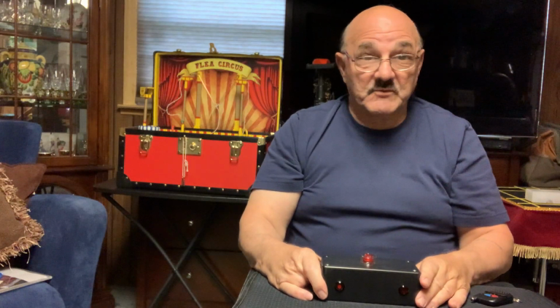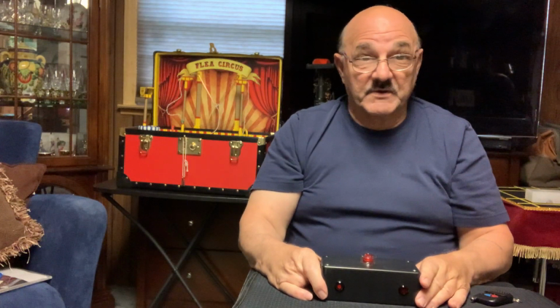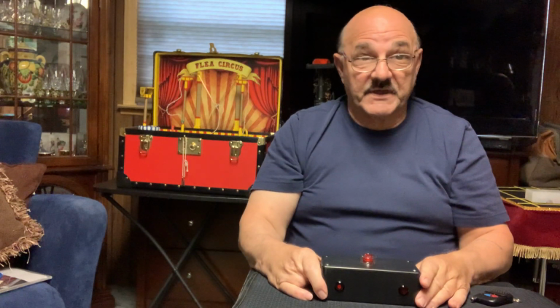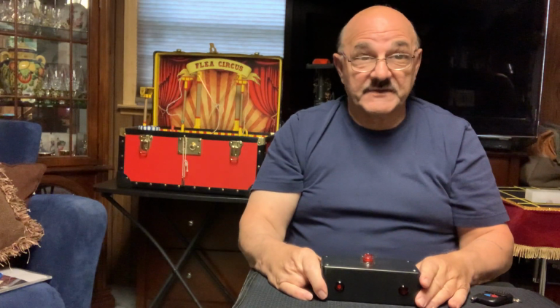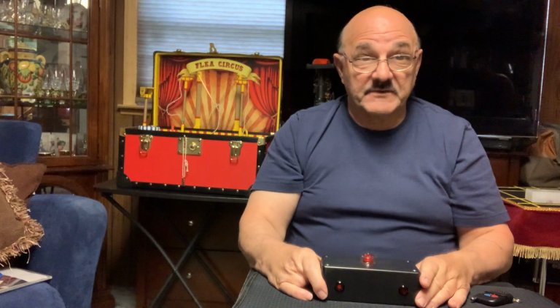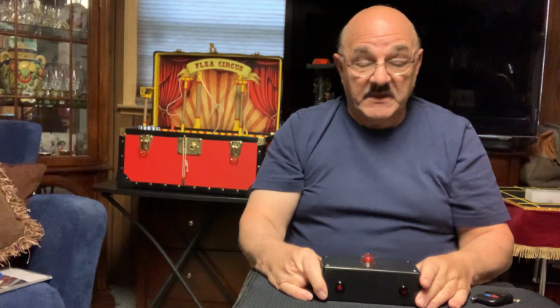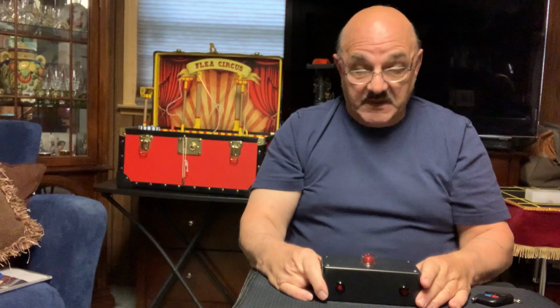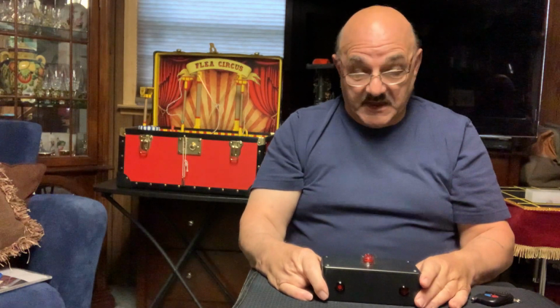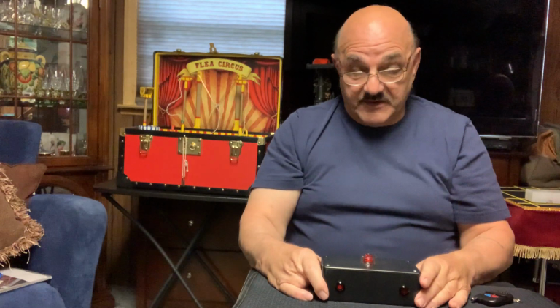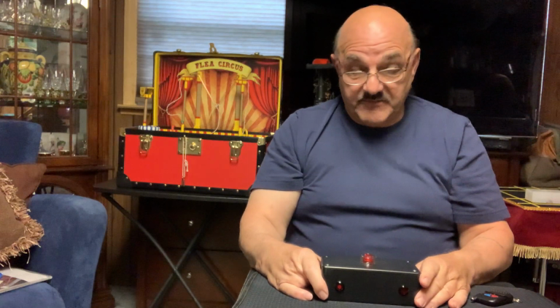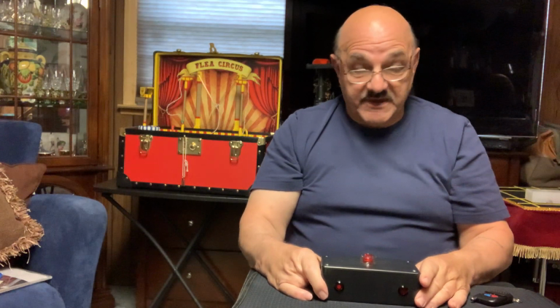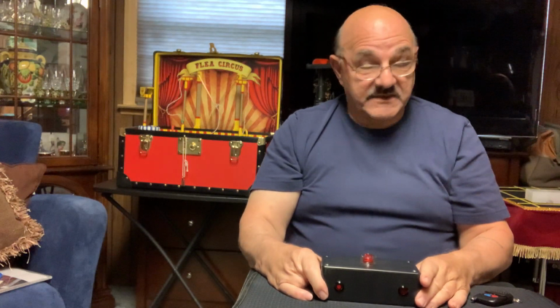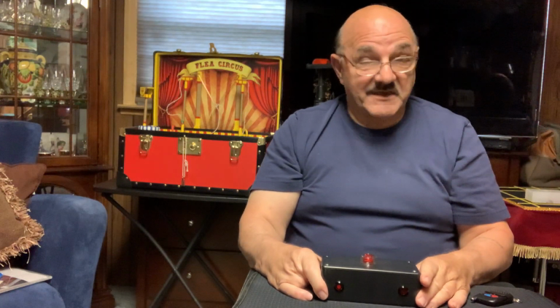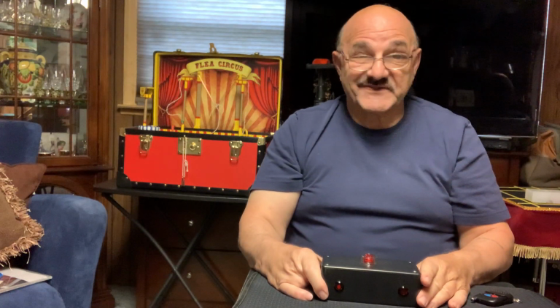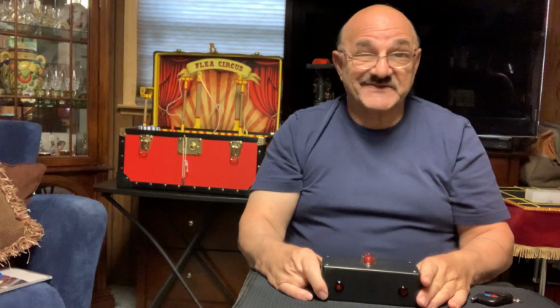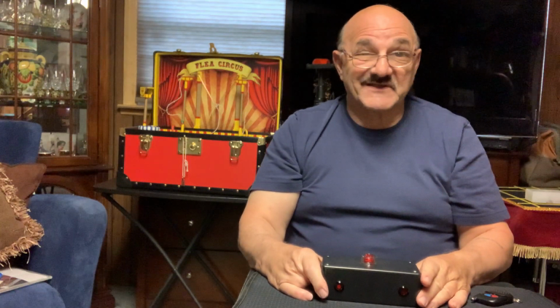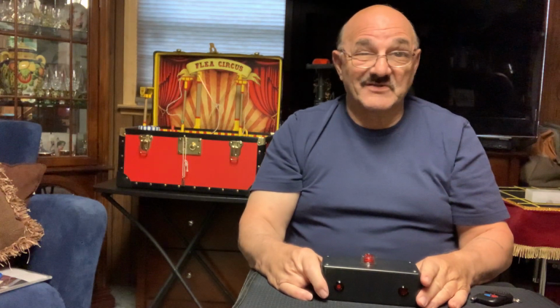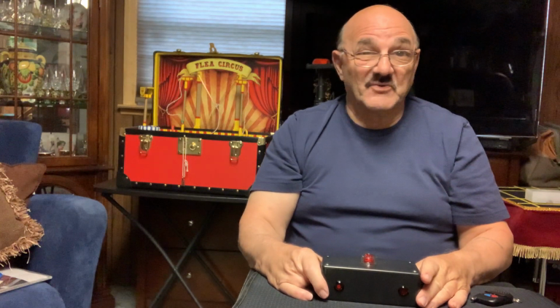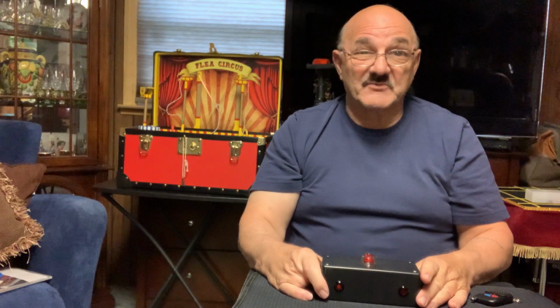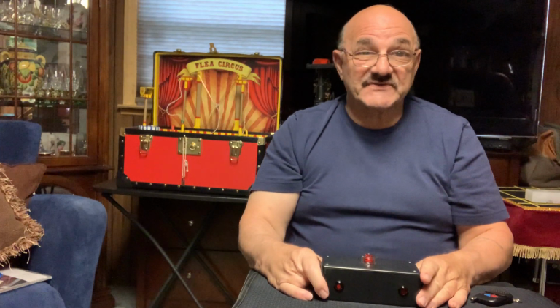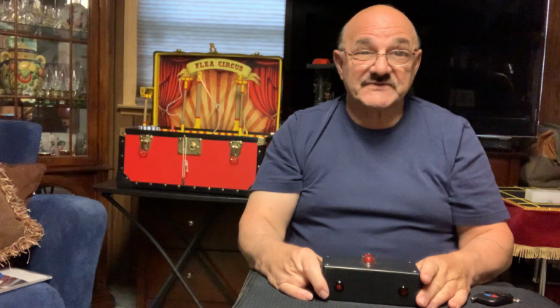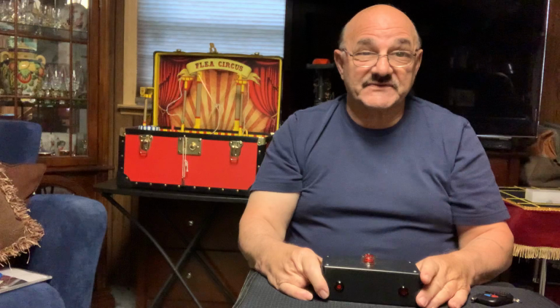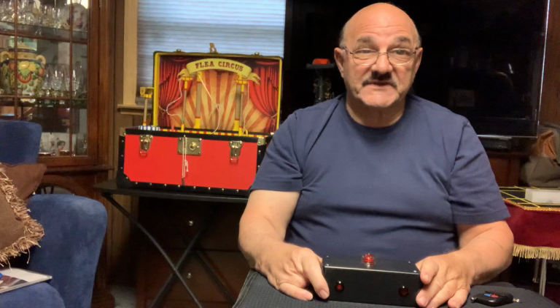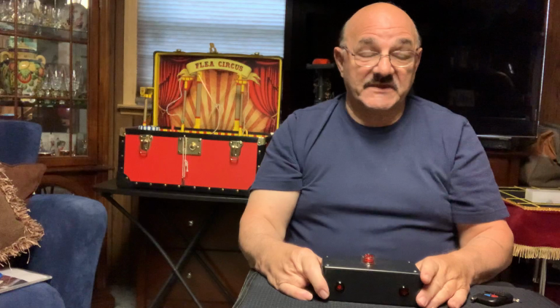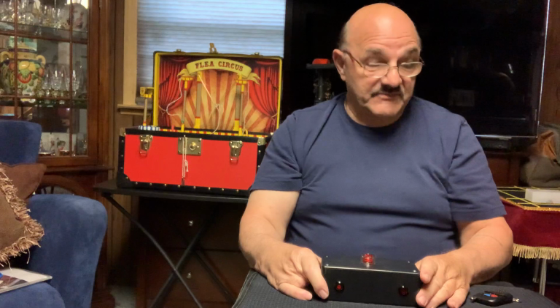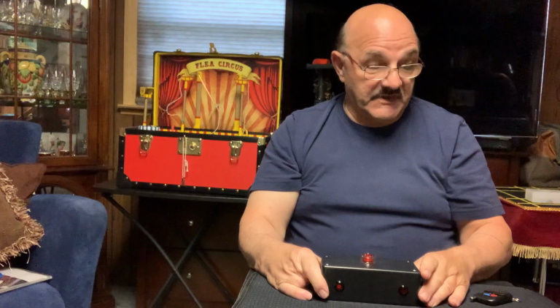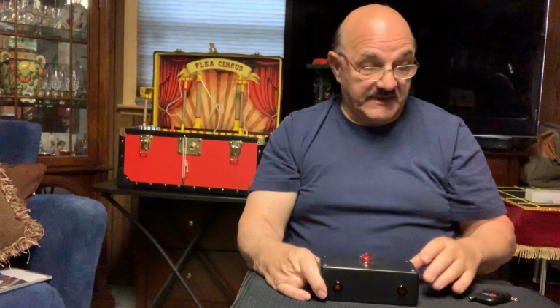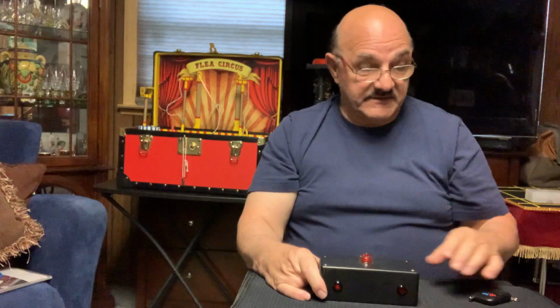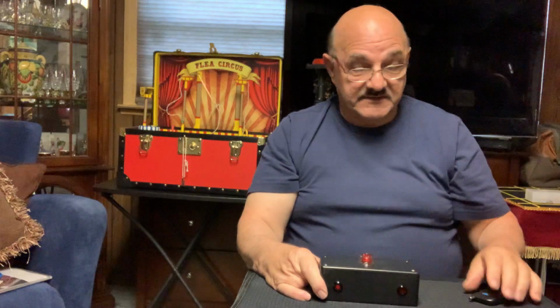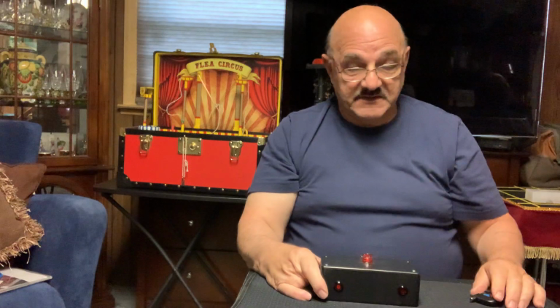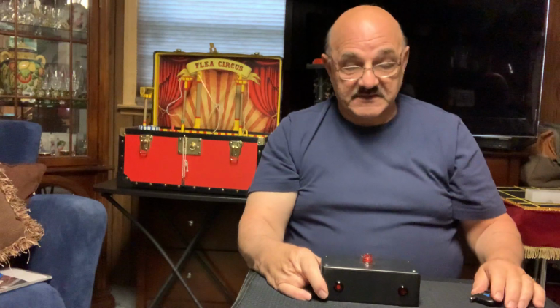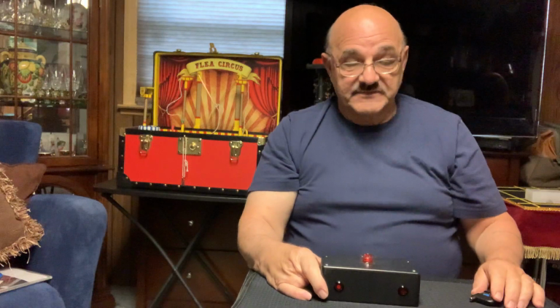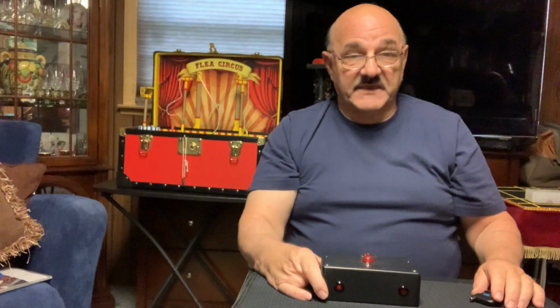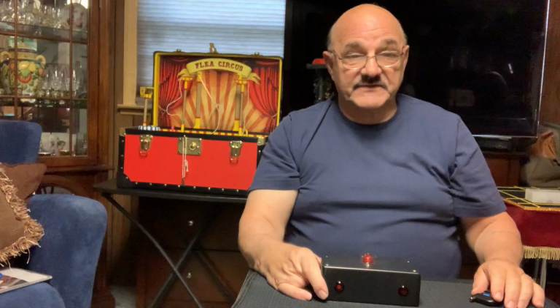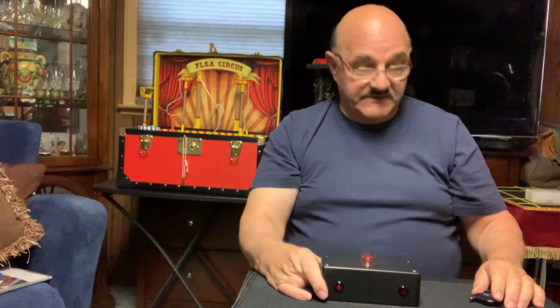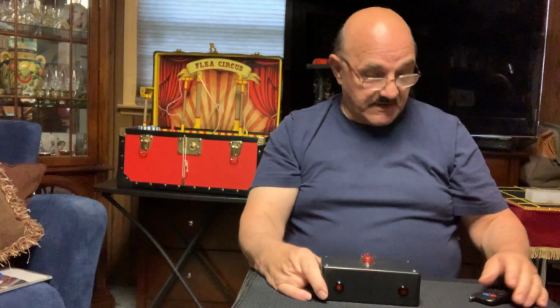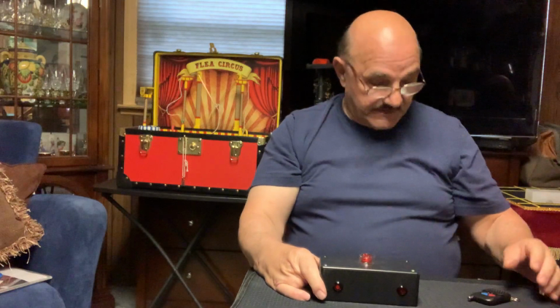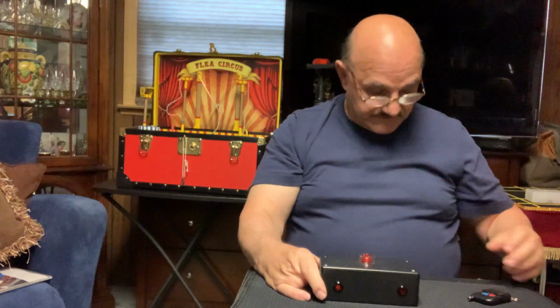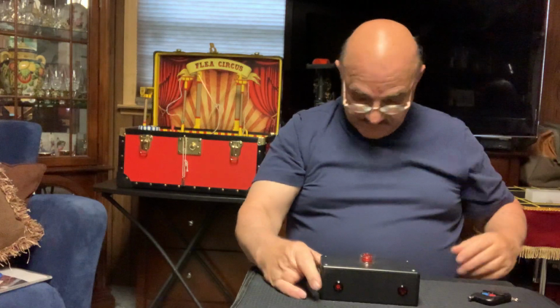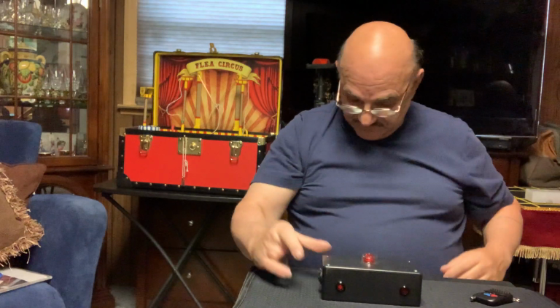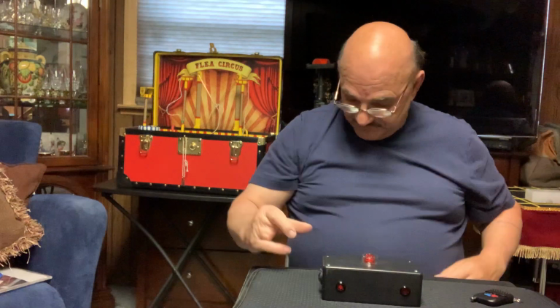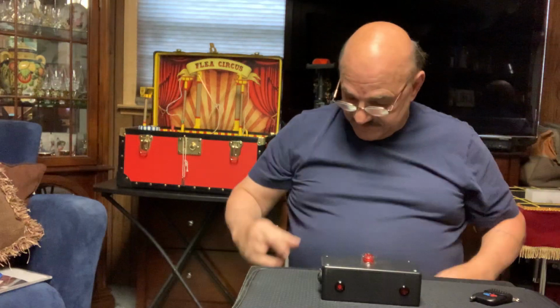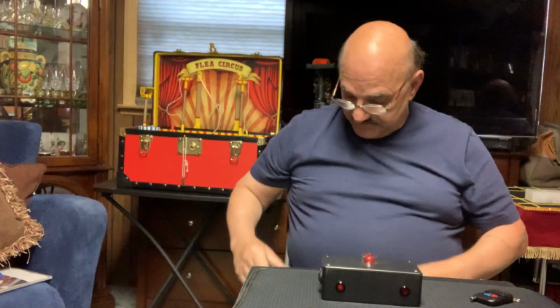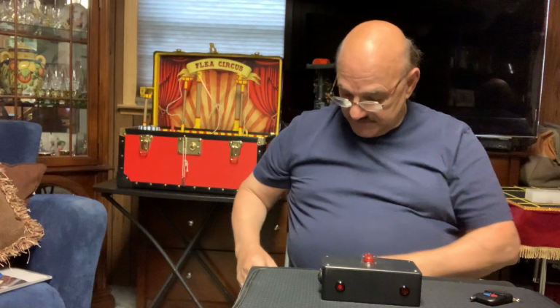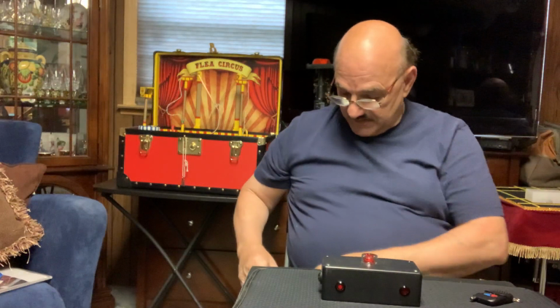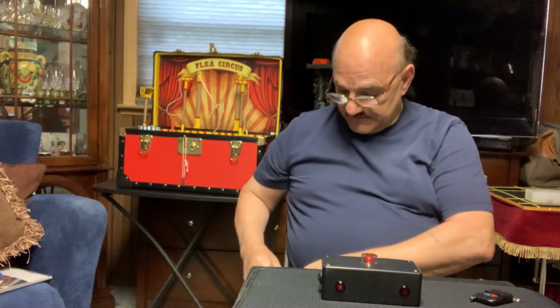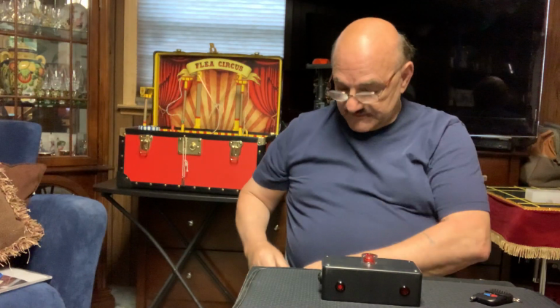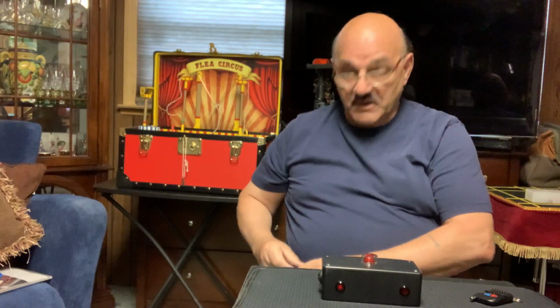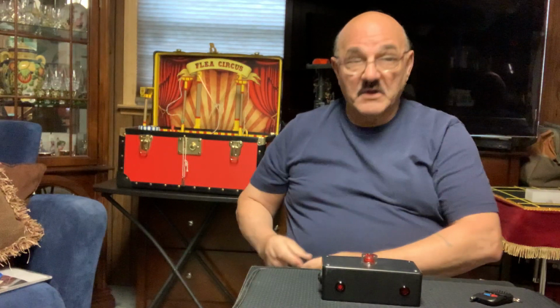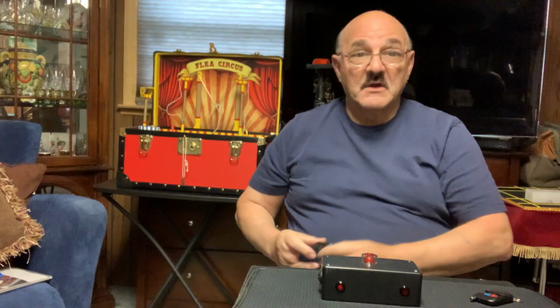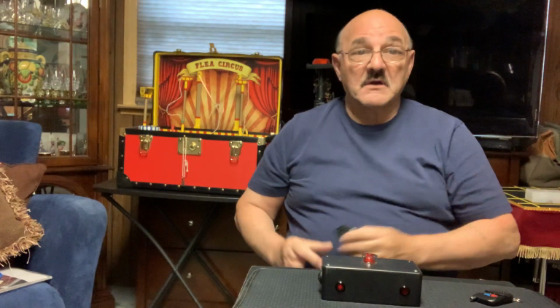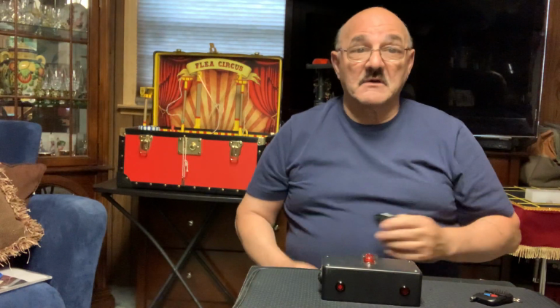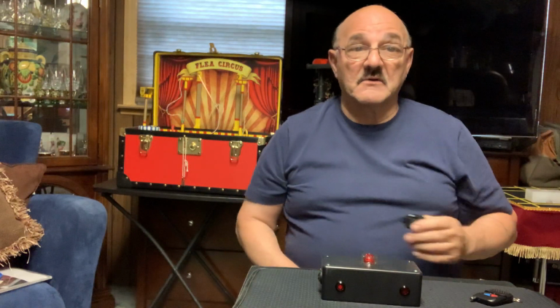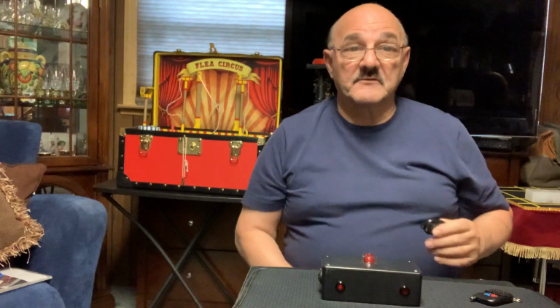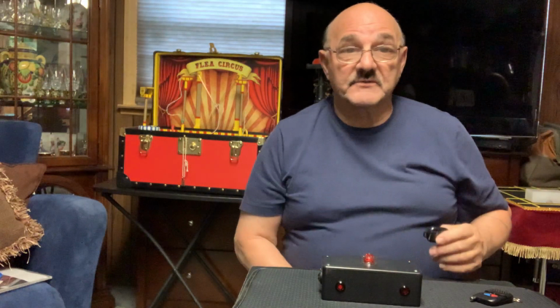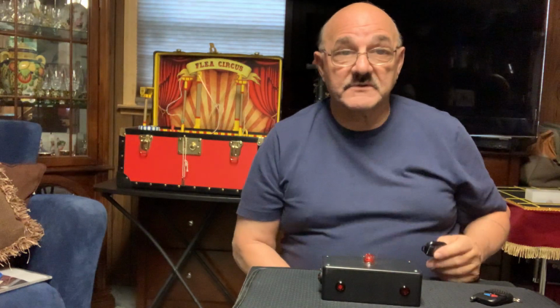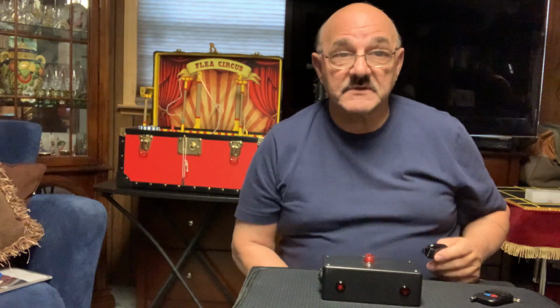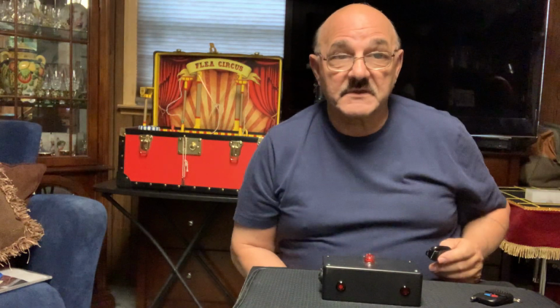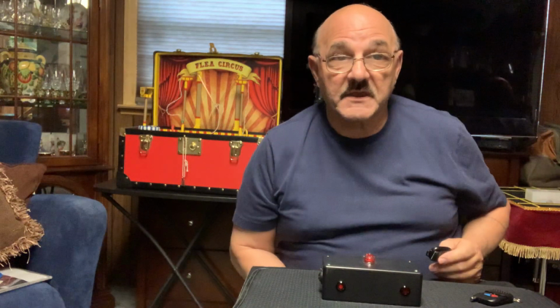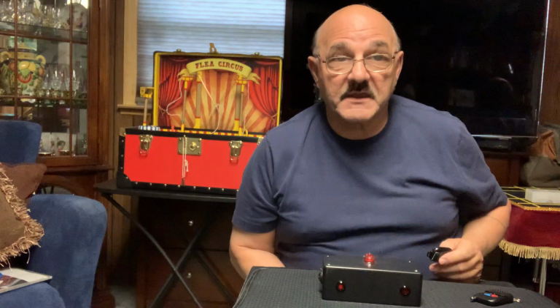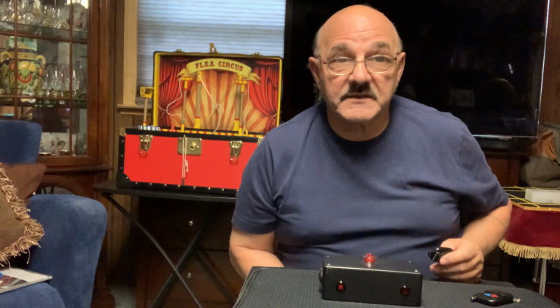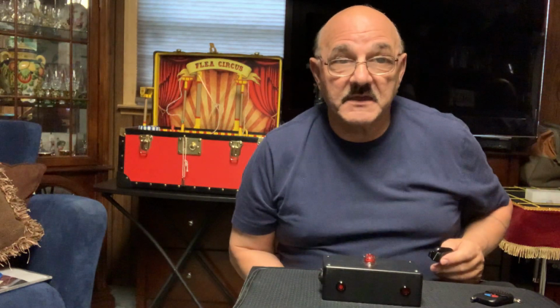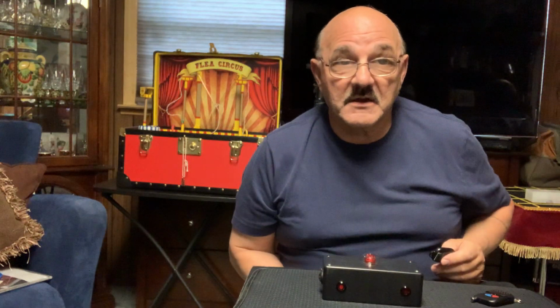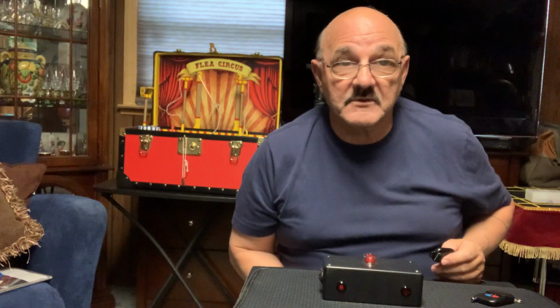Every one I make I sell almost the same day. Thanks guys — Frank Paris, over and out.